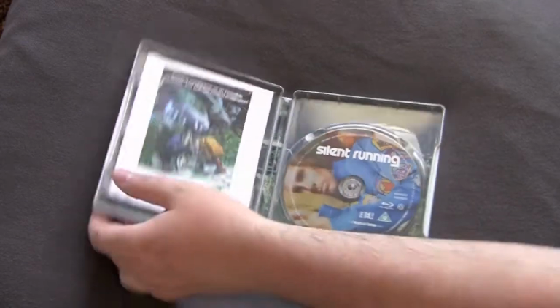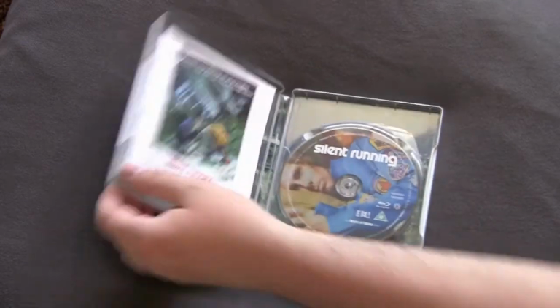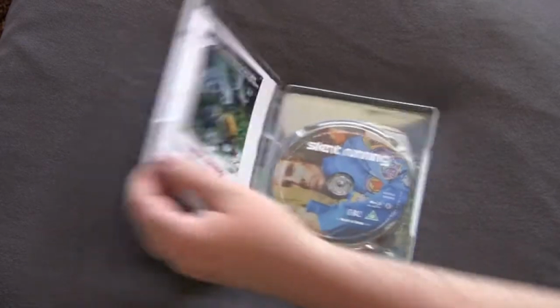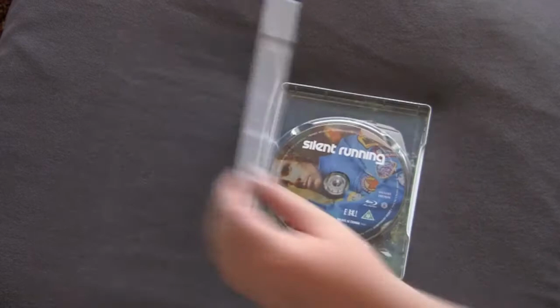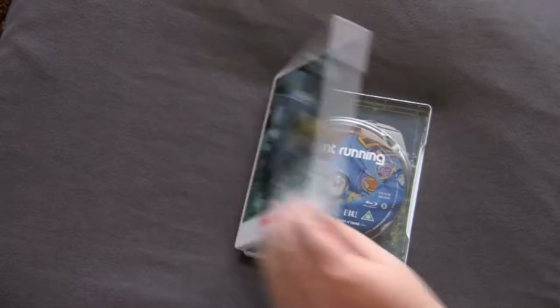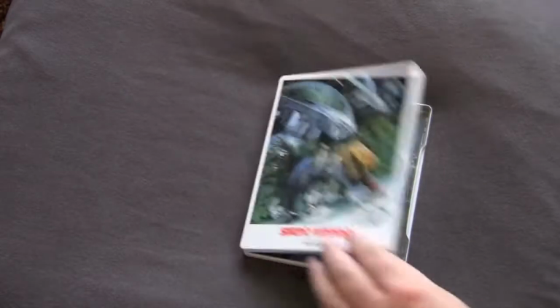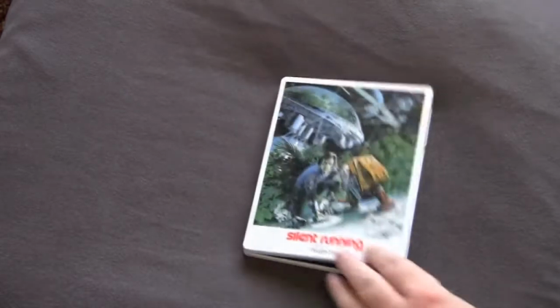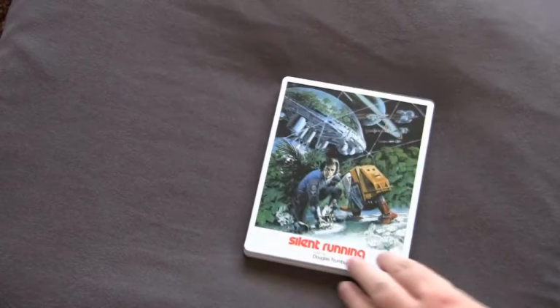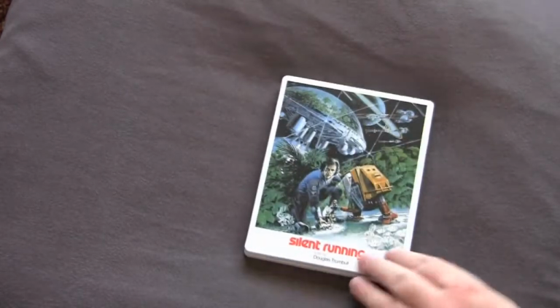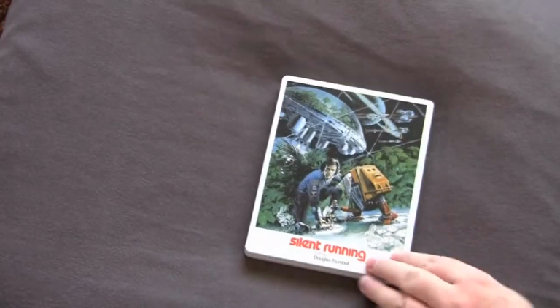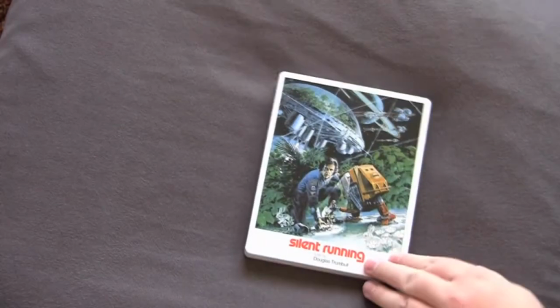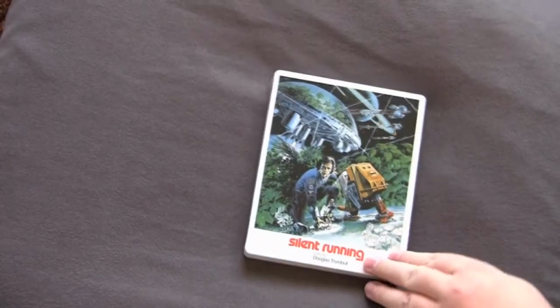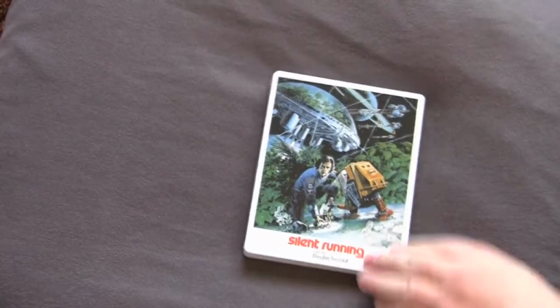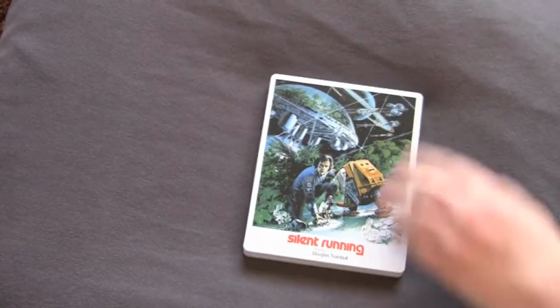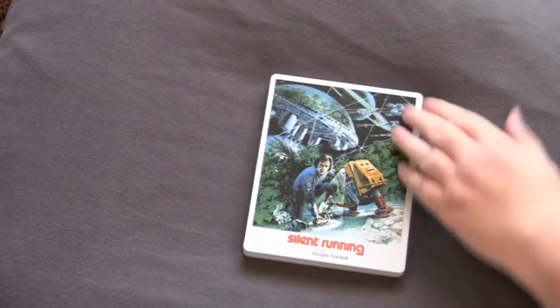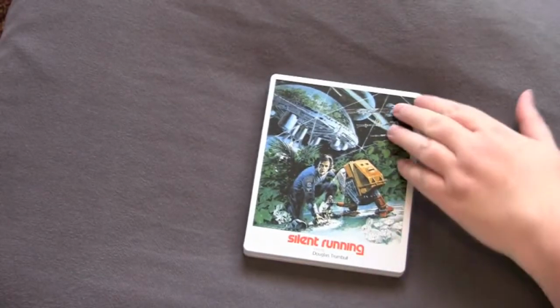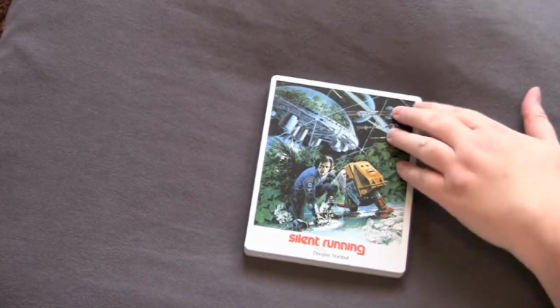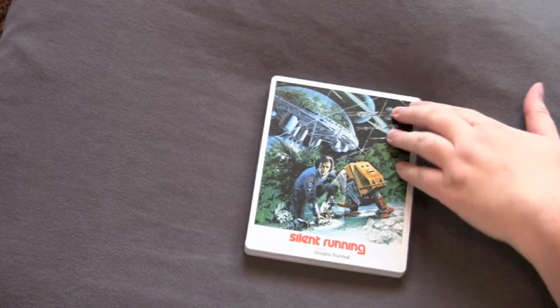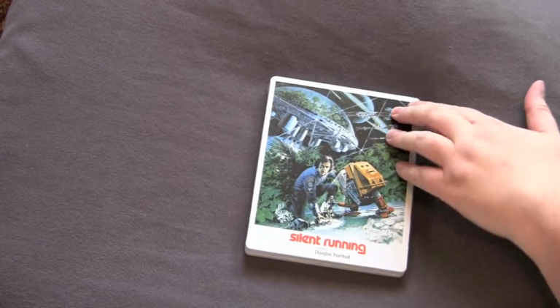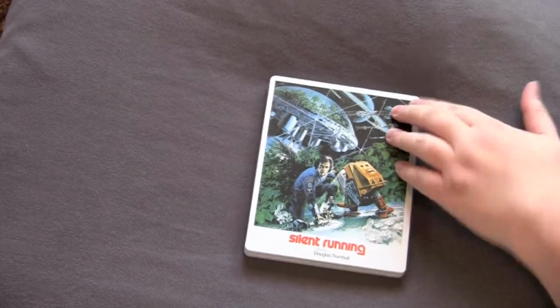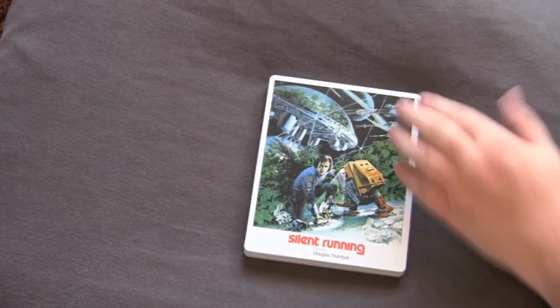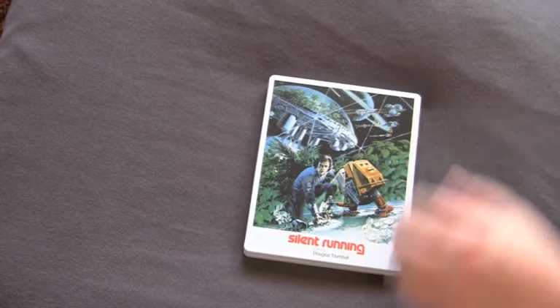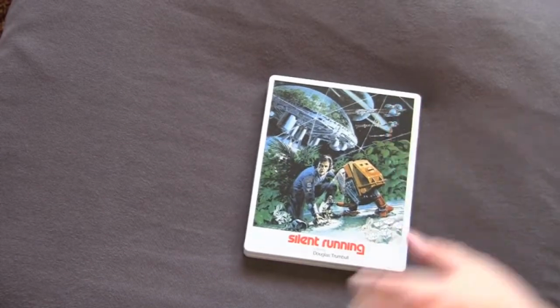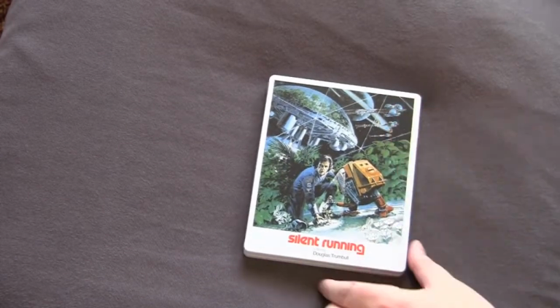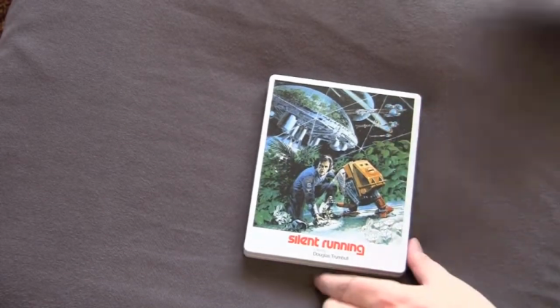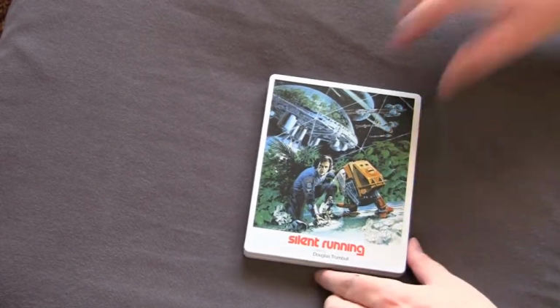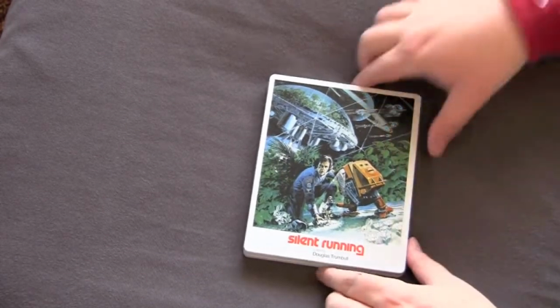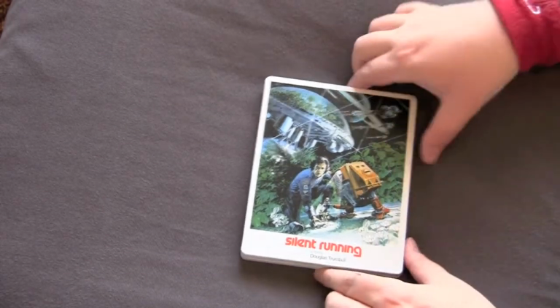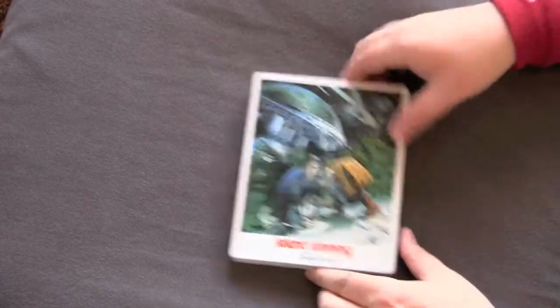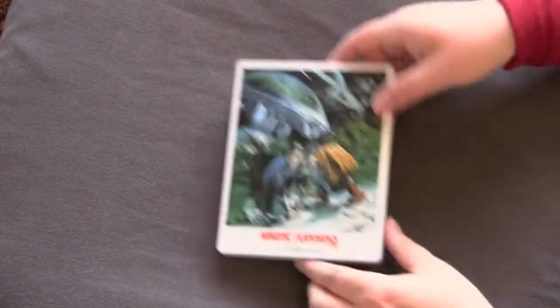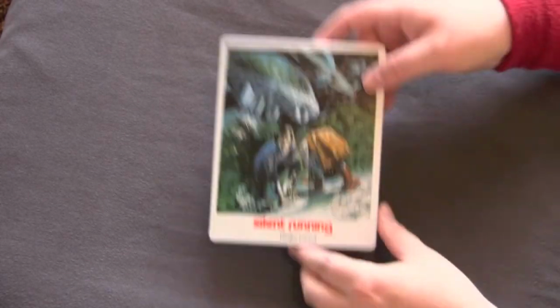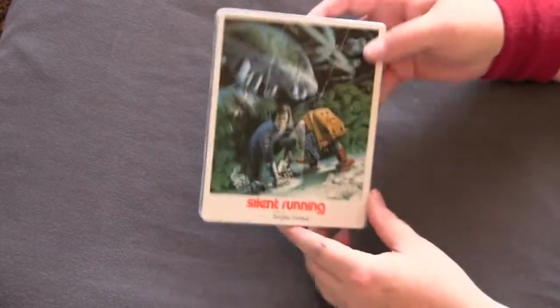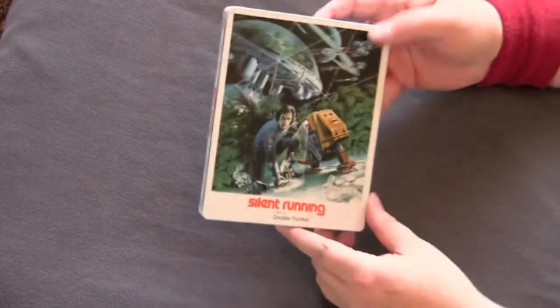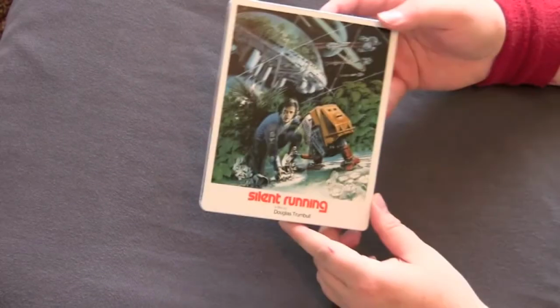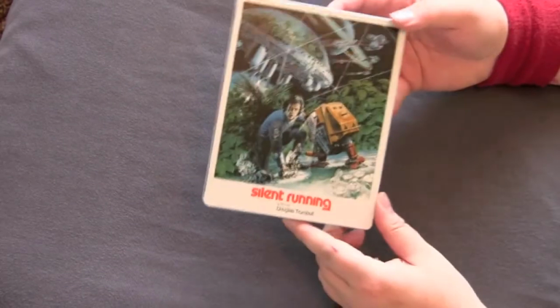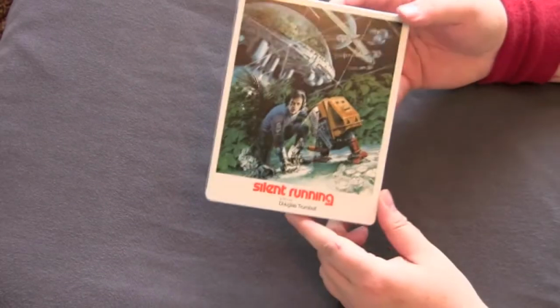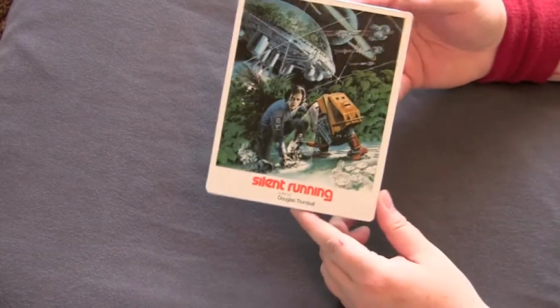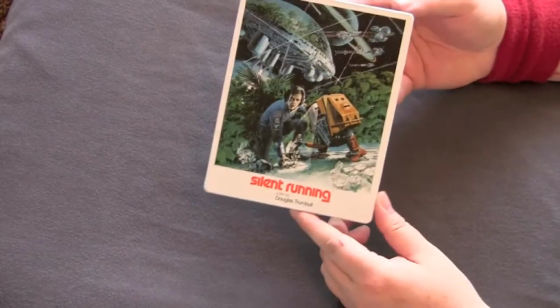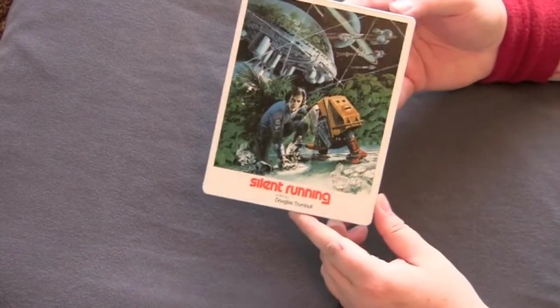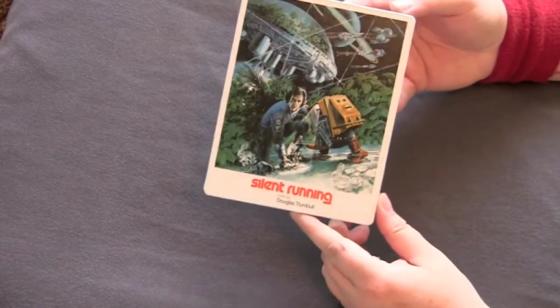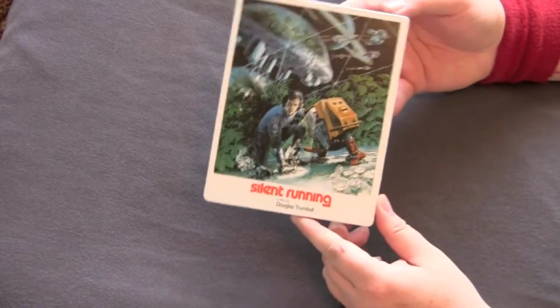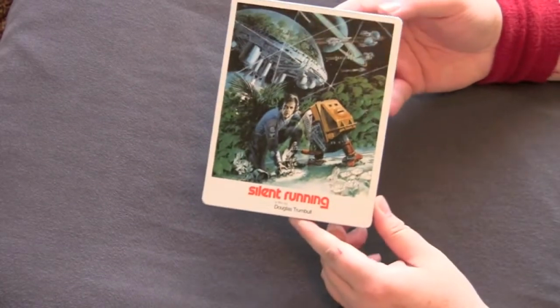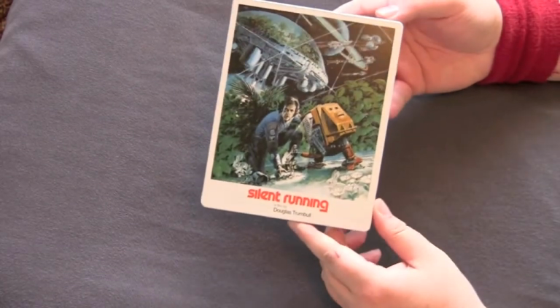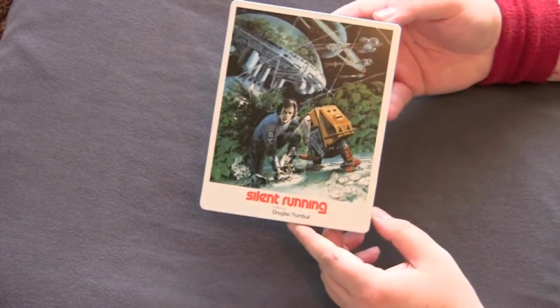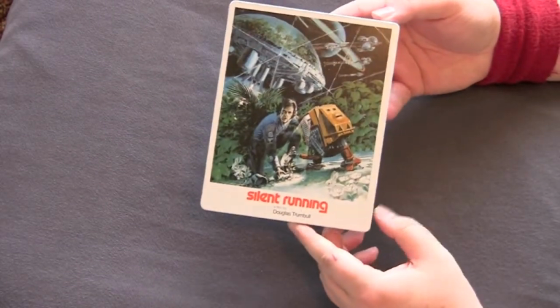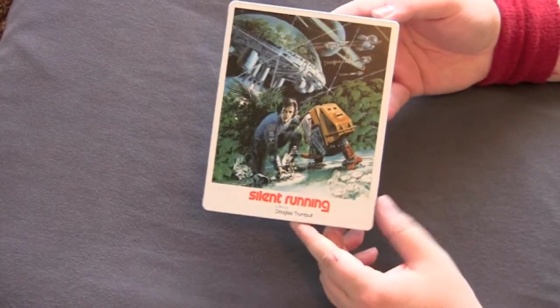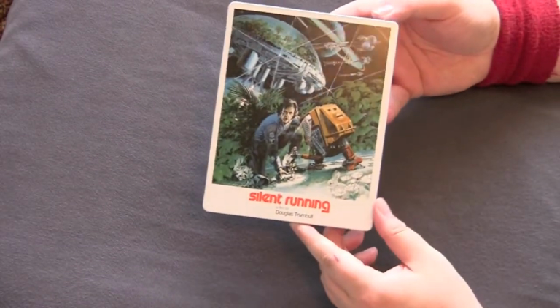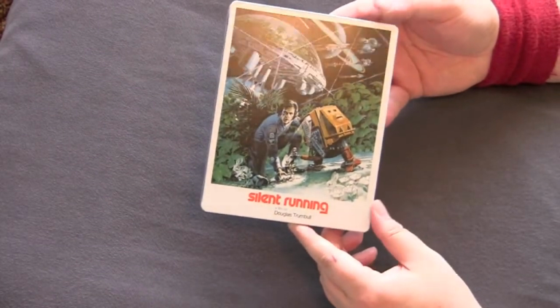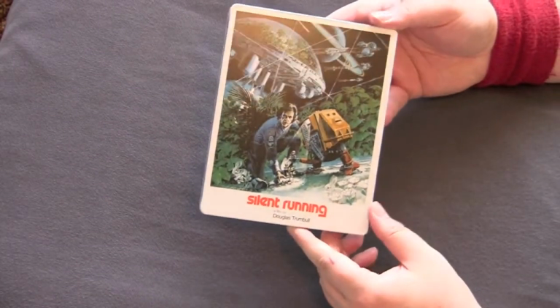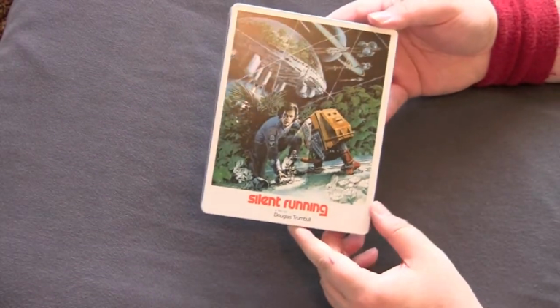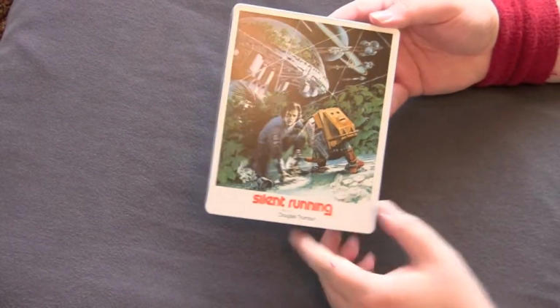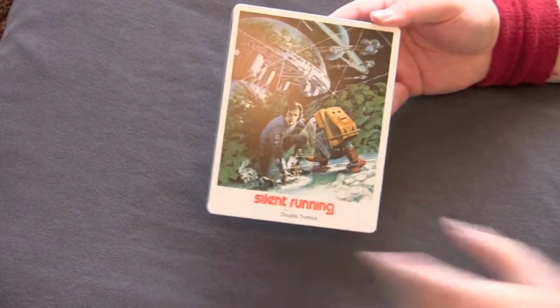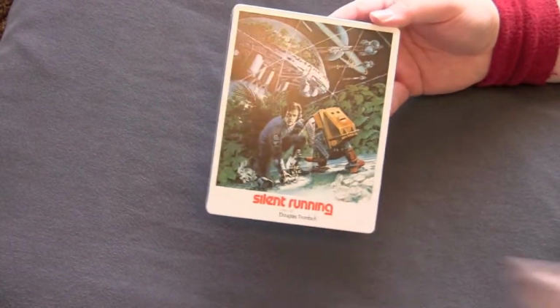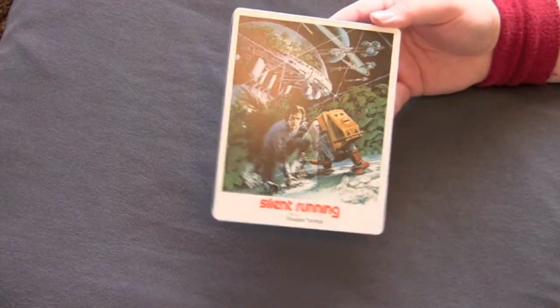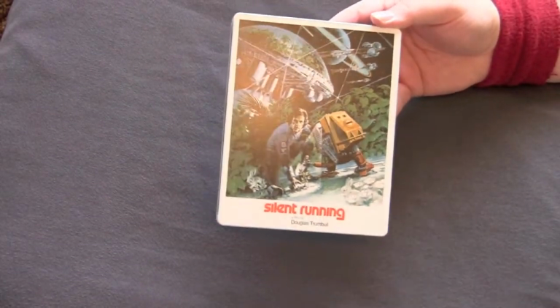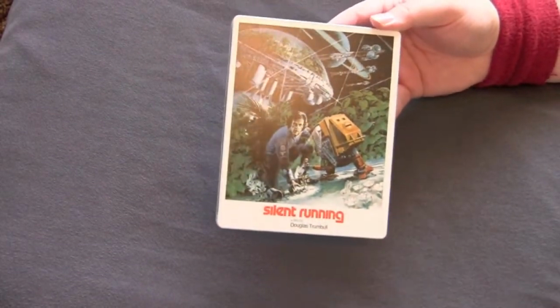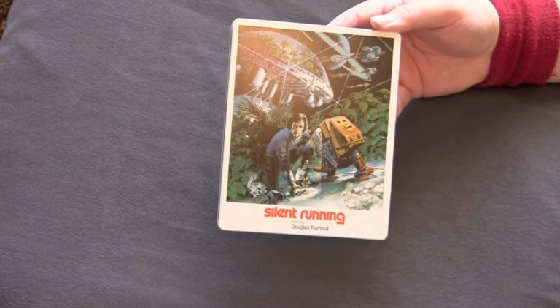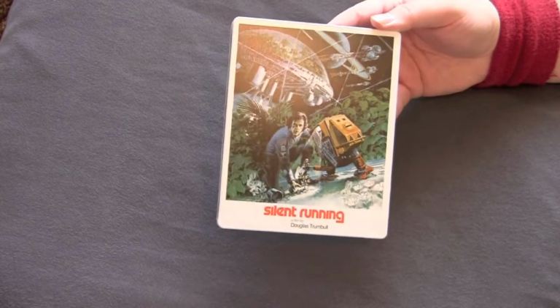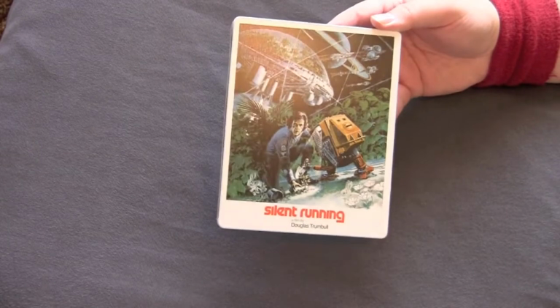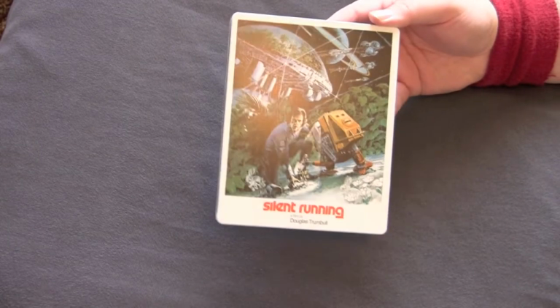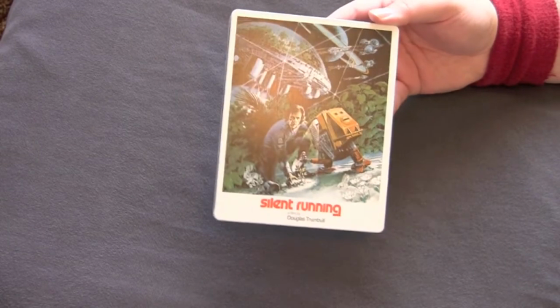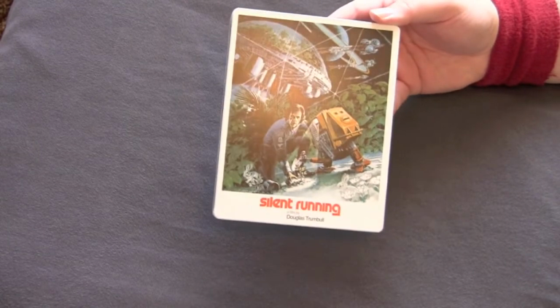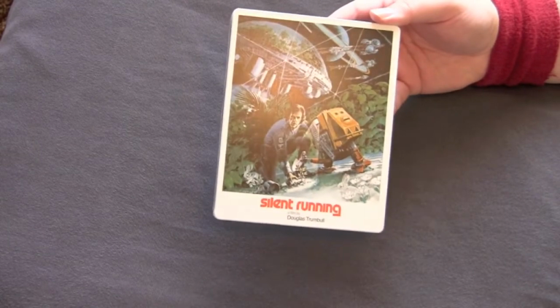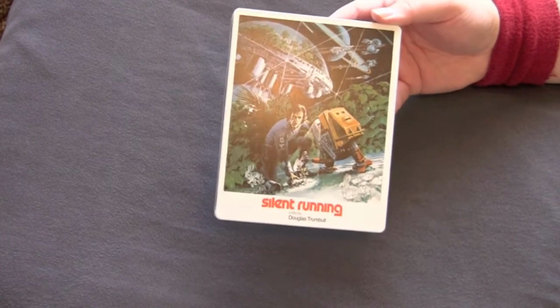Taken care of so nicely. If you're a fan of Silent Running, definitely get a hold of it. If you just like really nice sci-fi, get a hold of it.